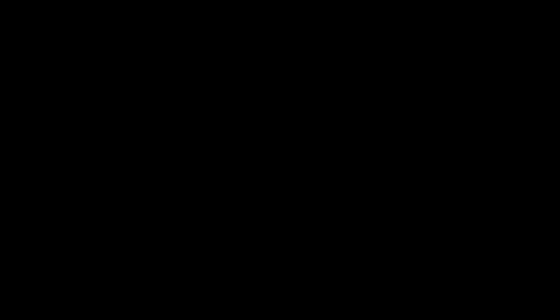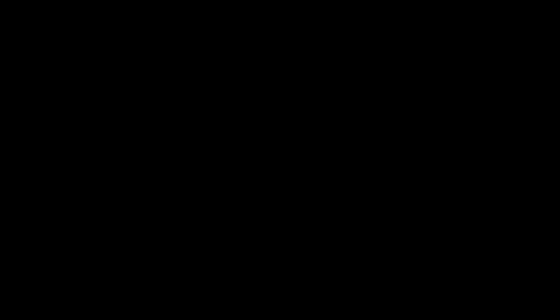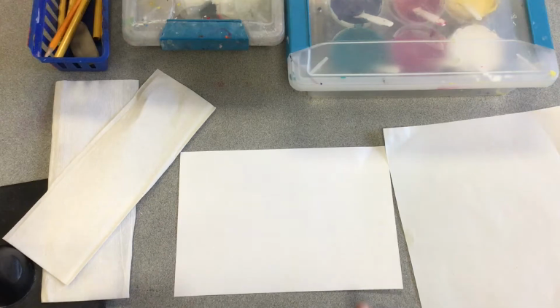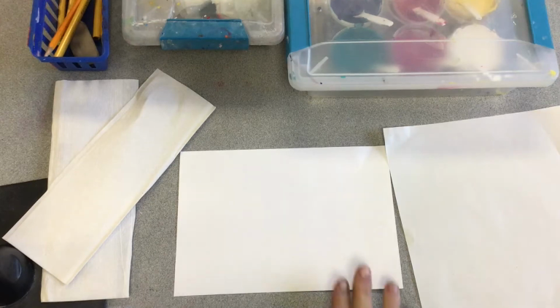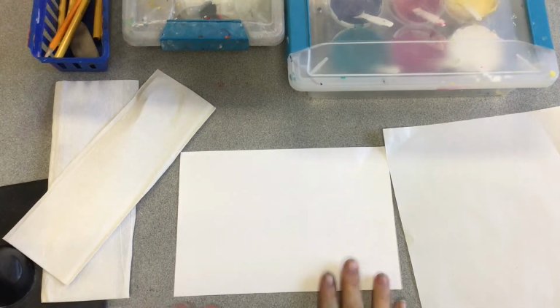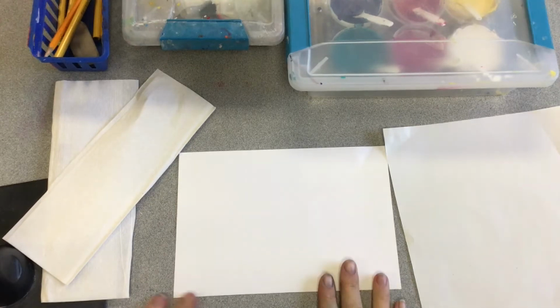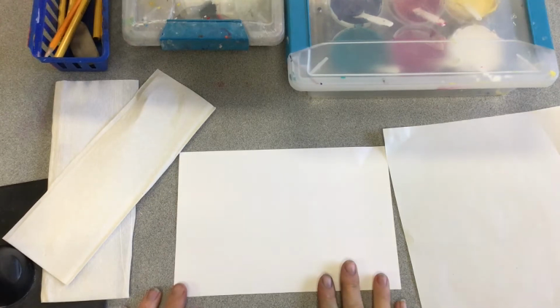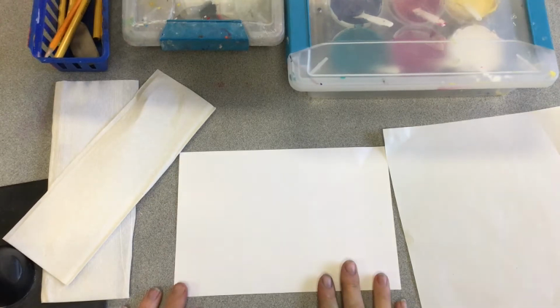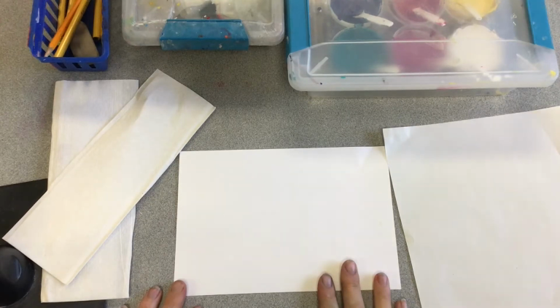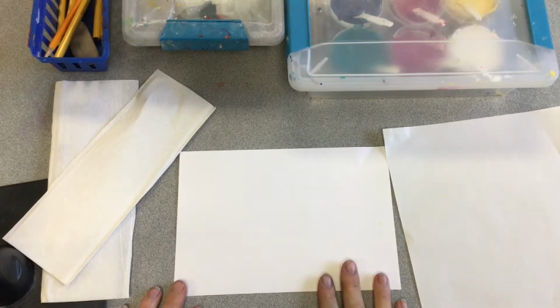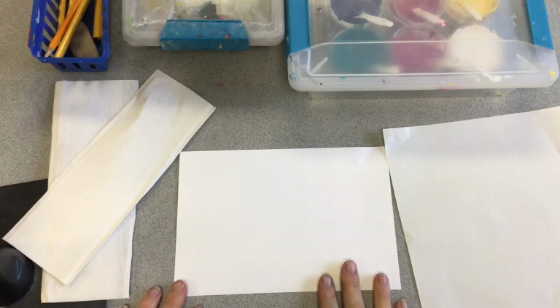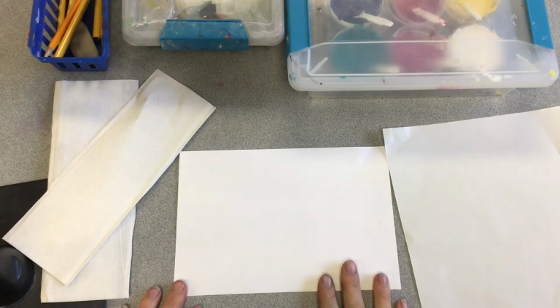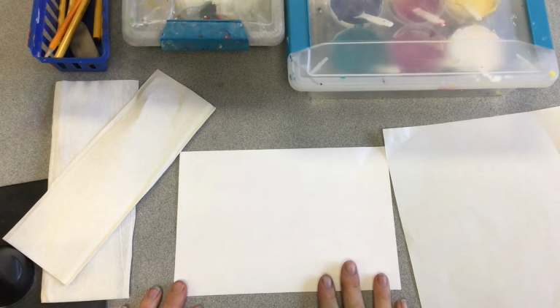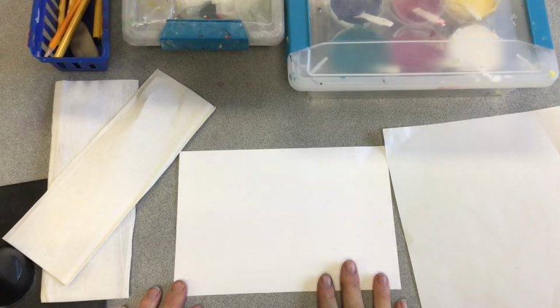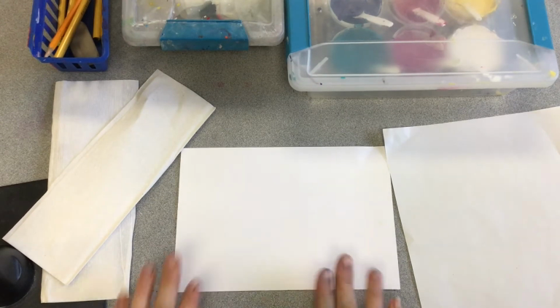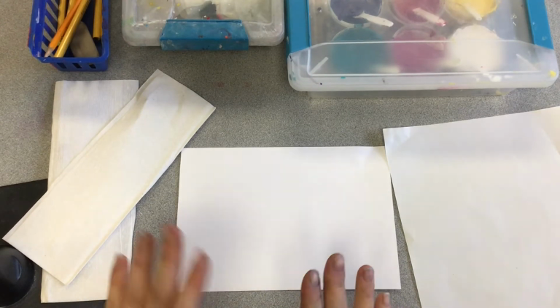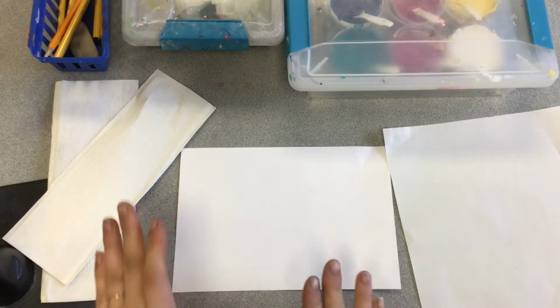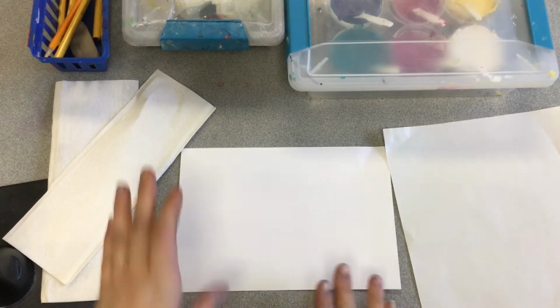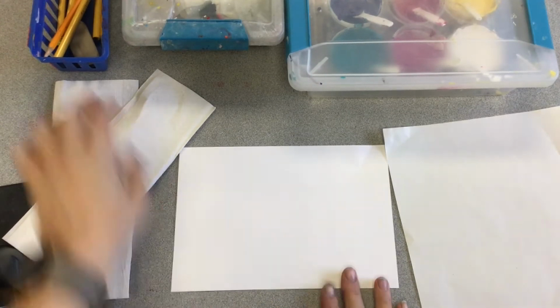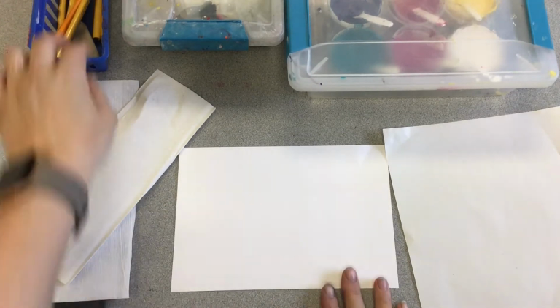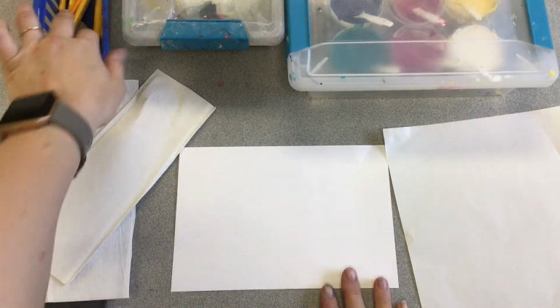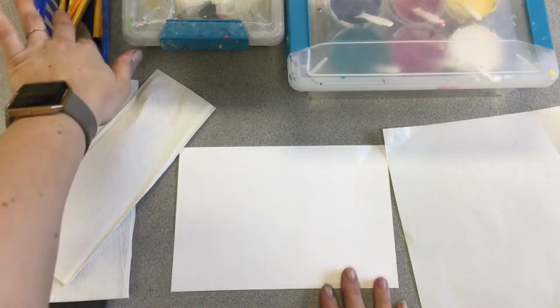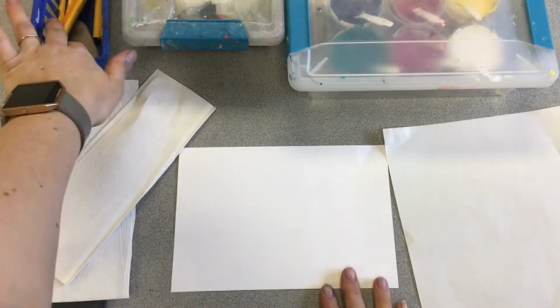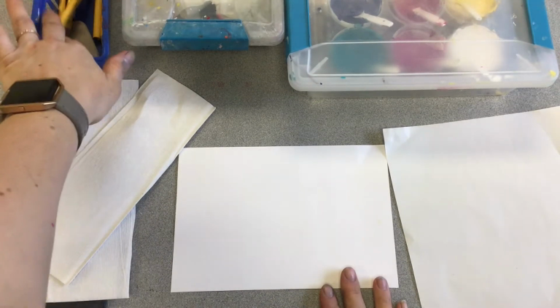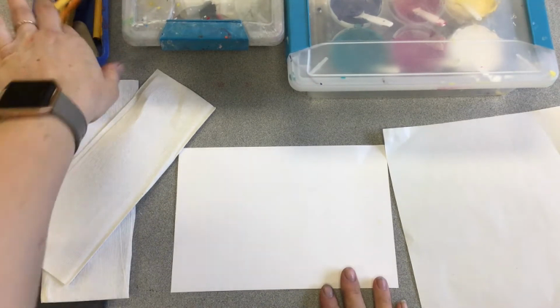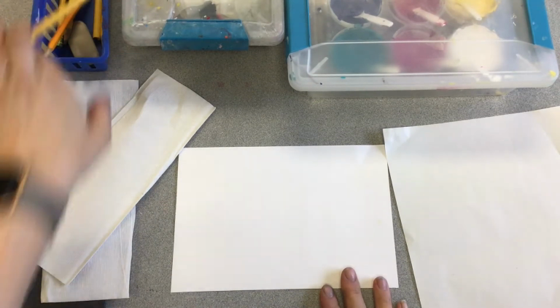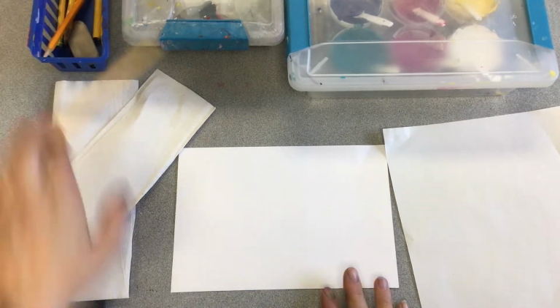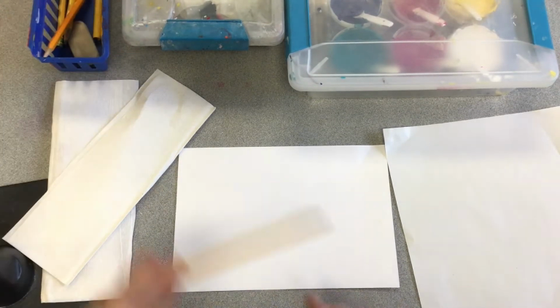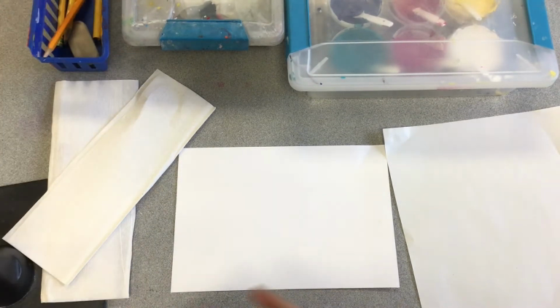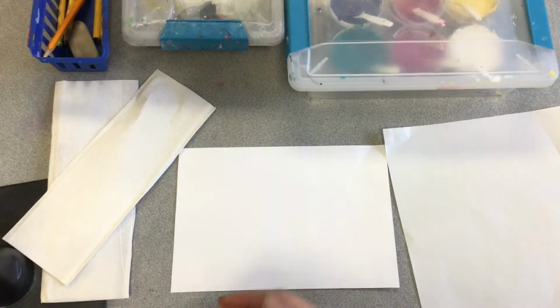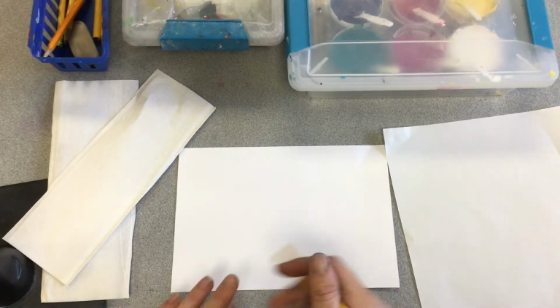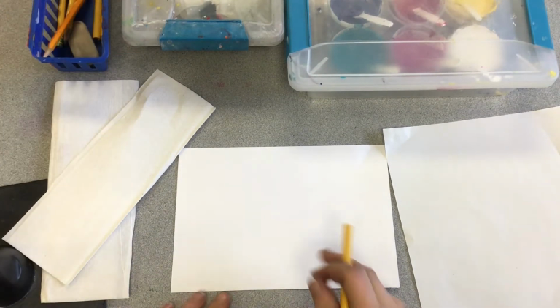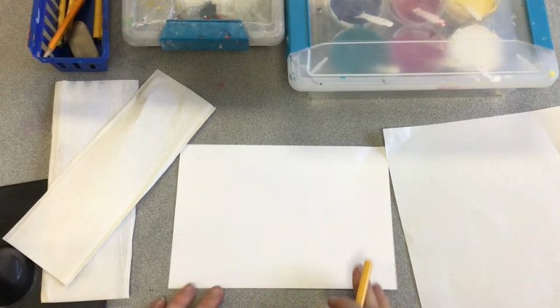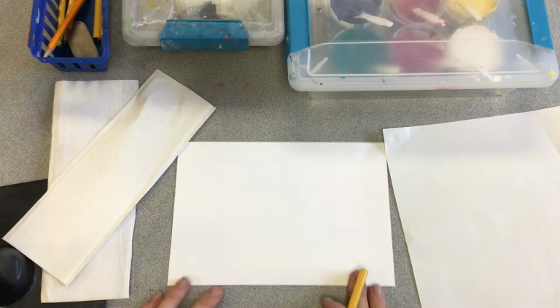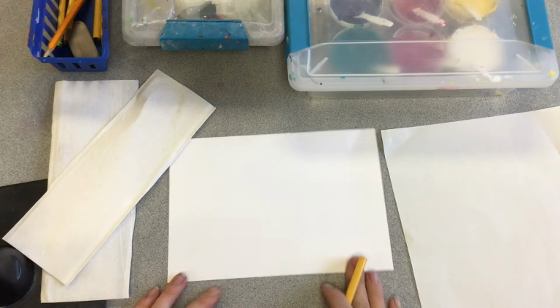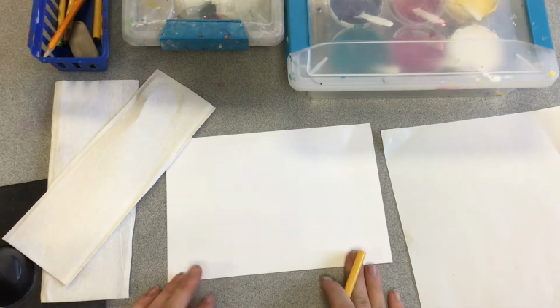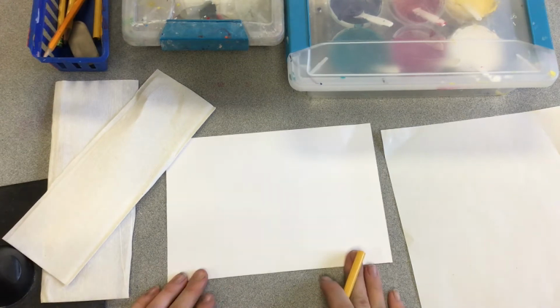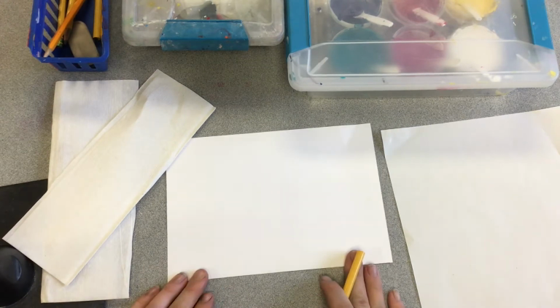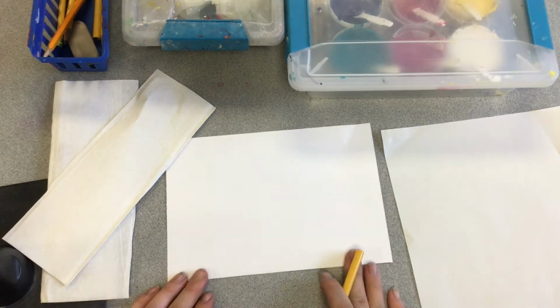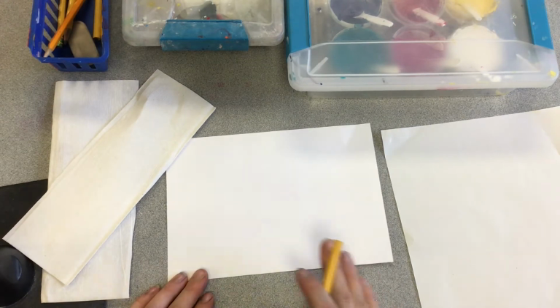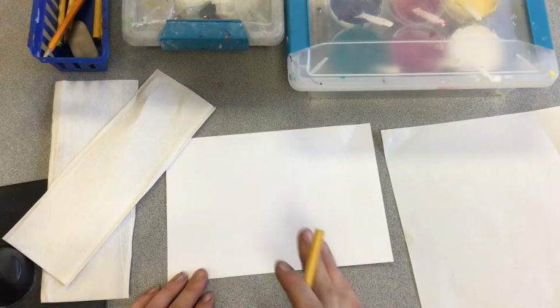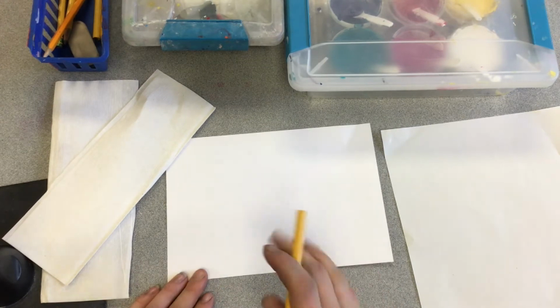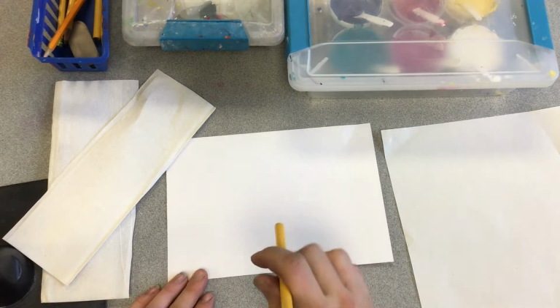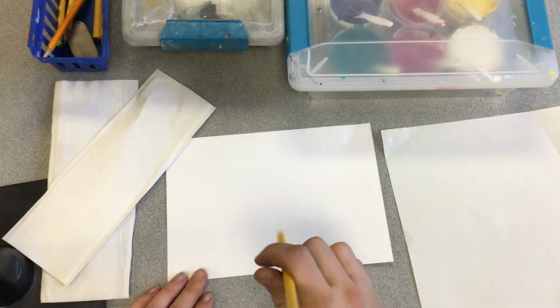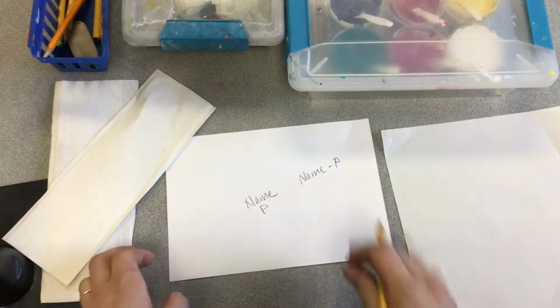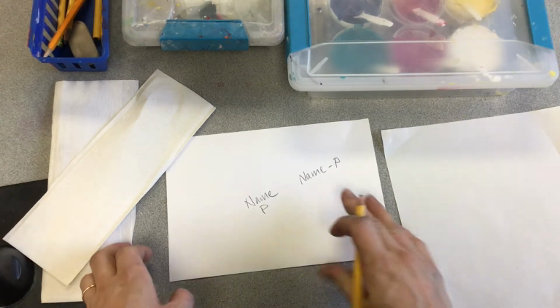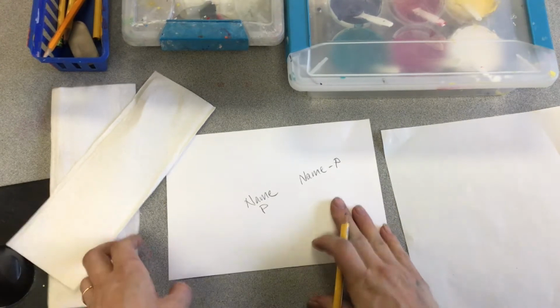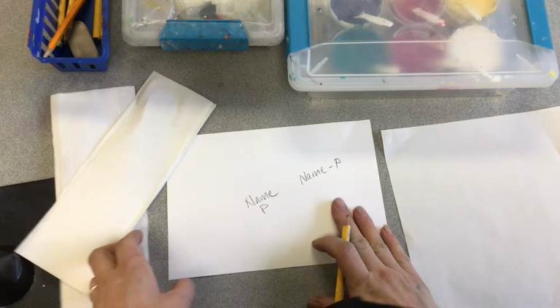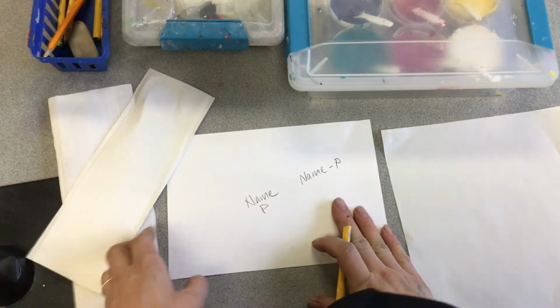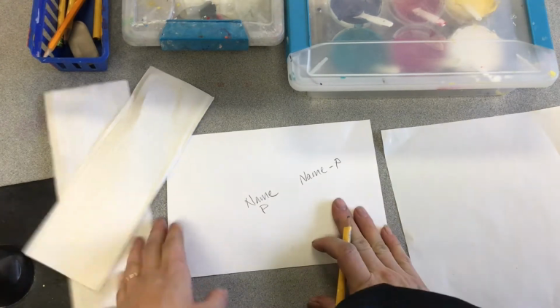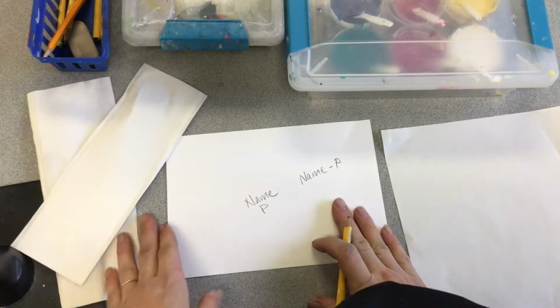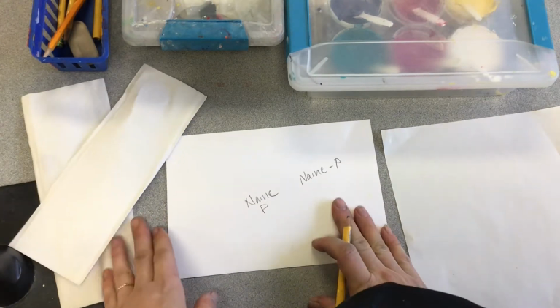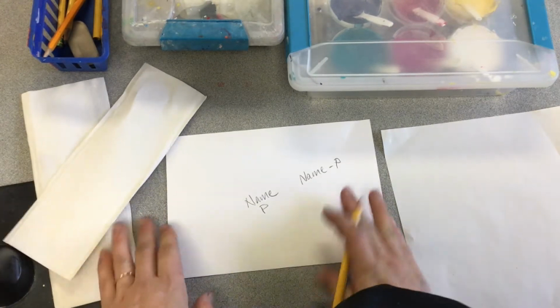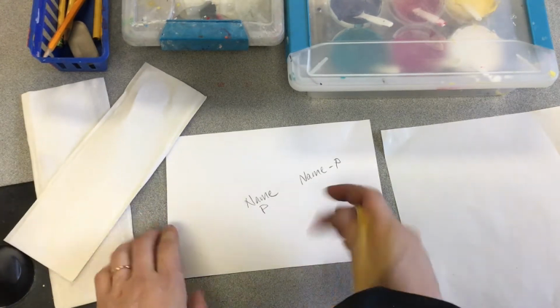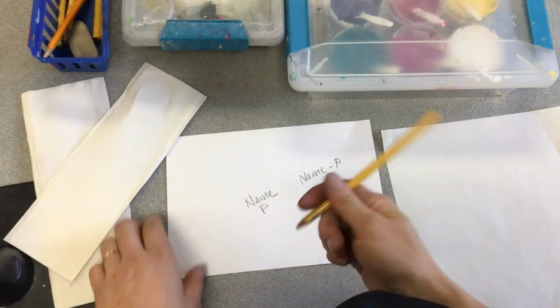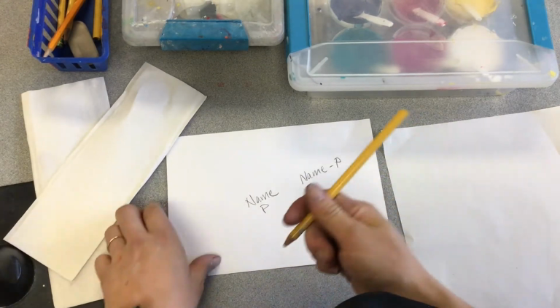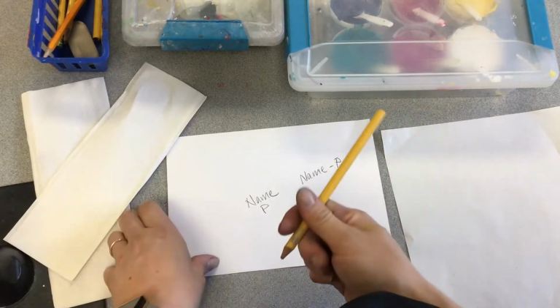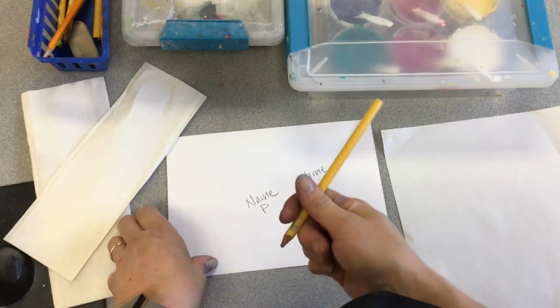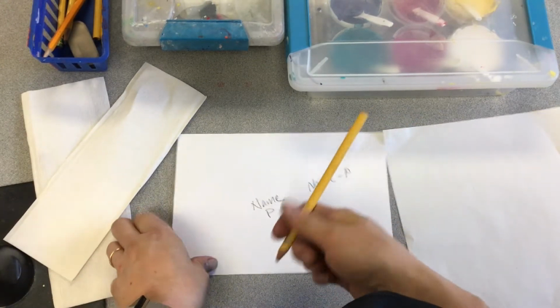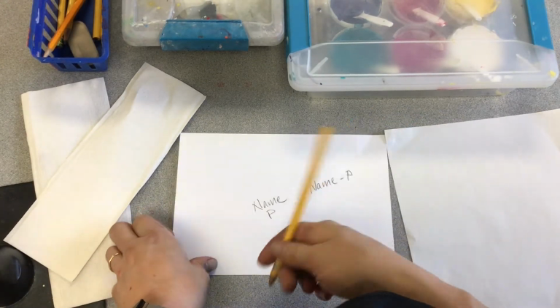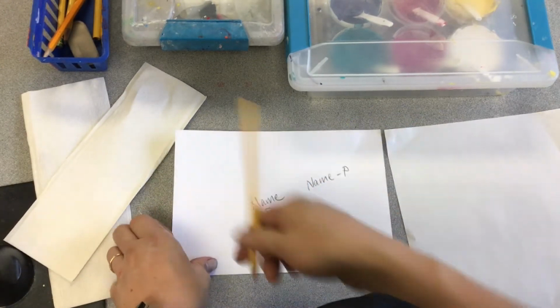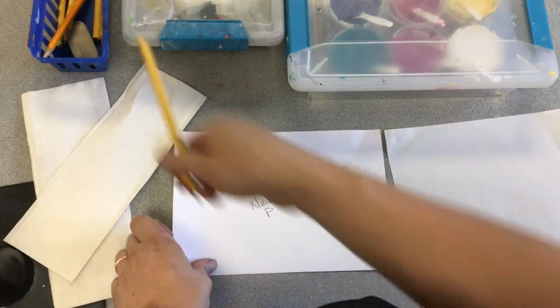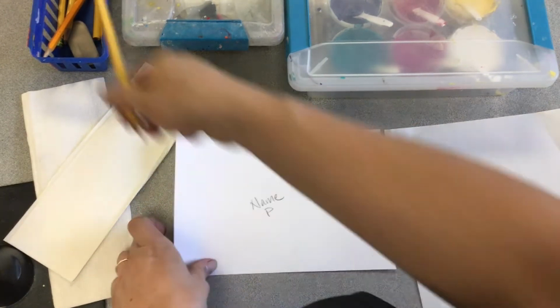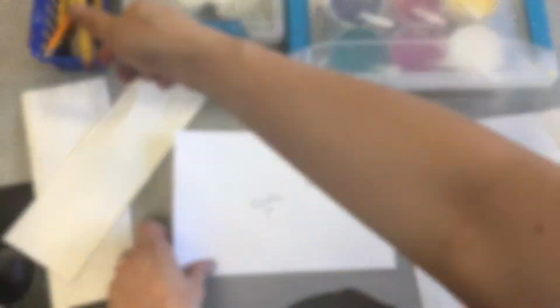Before I start my art, especially before I paint, I need to write my name and center letter. It should be on the back, and it should be written with pencil.